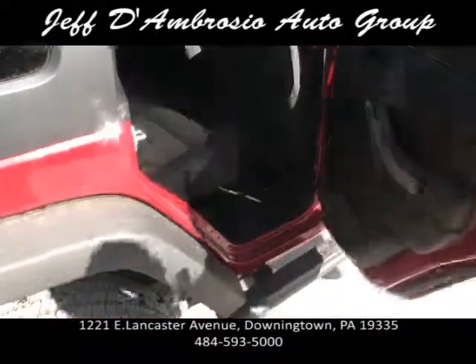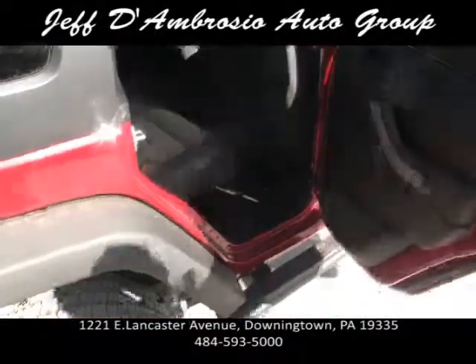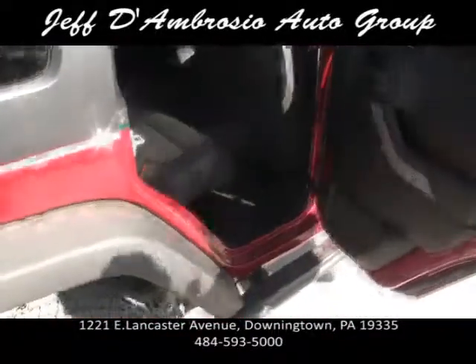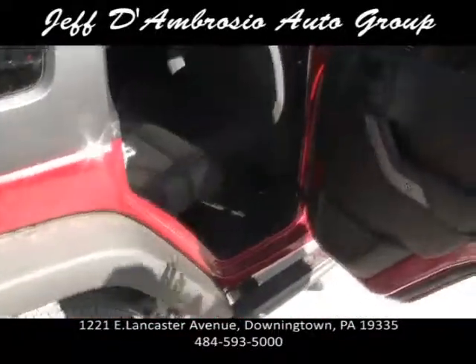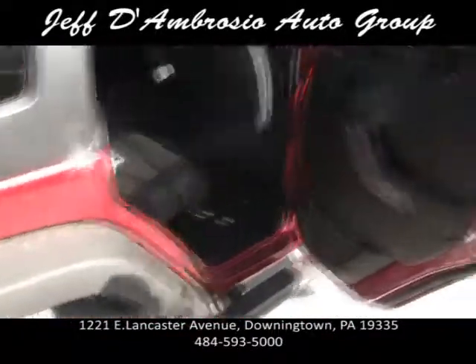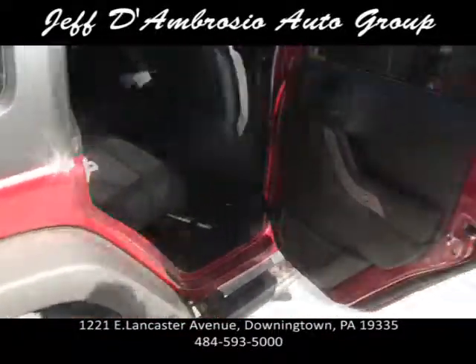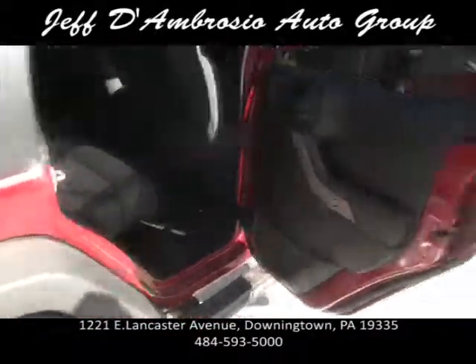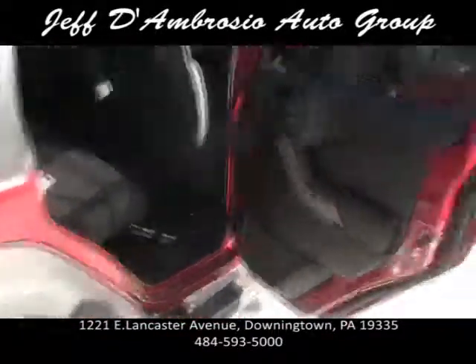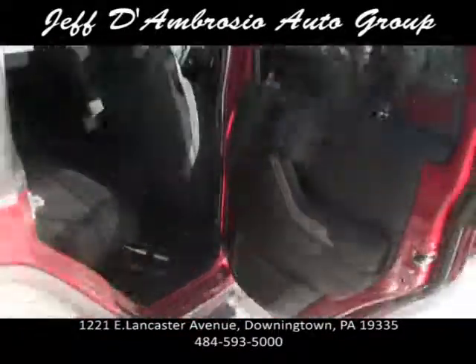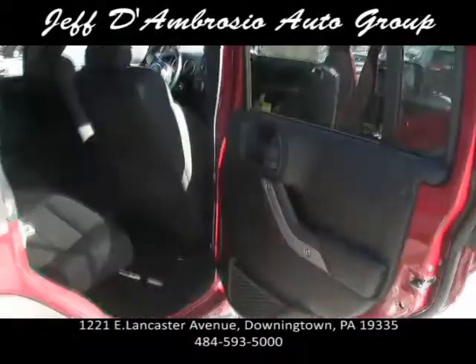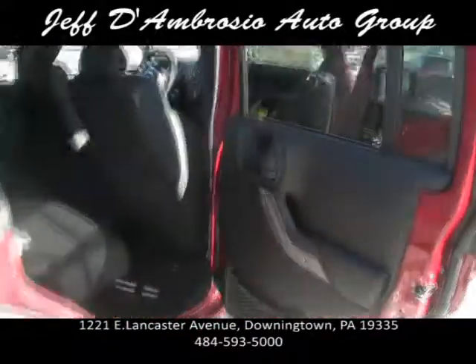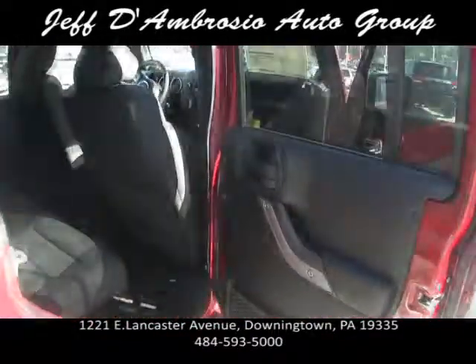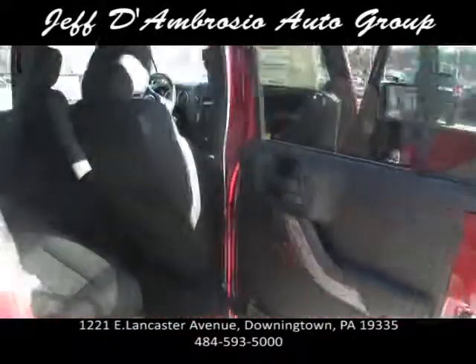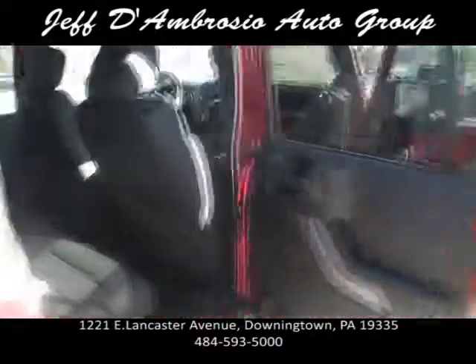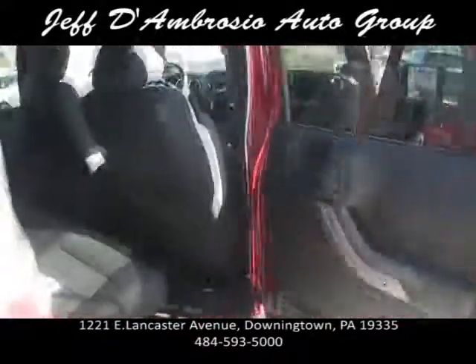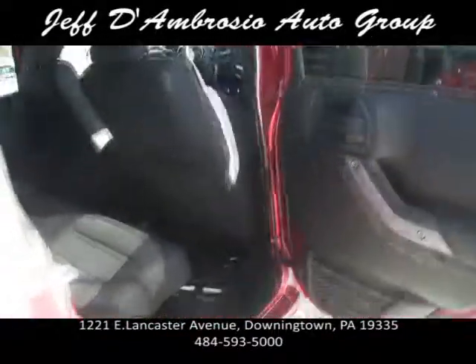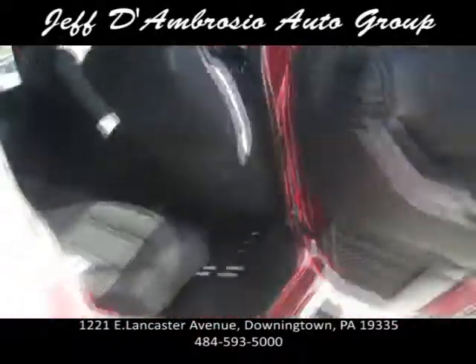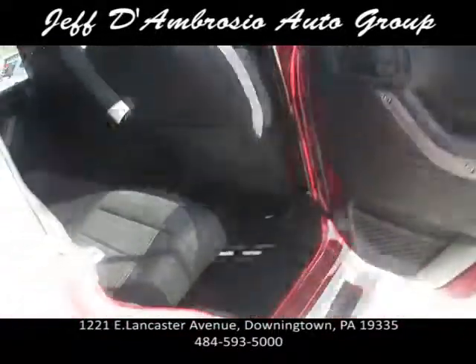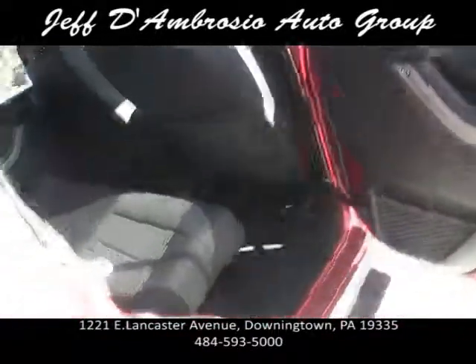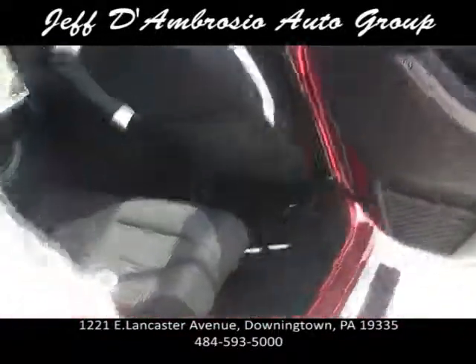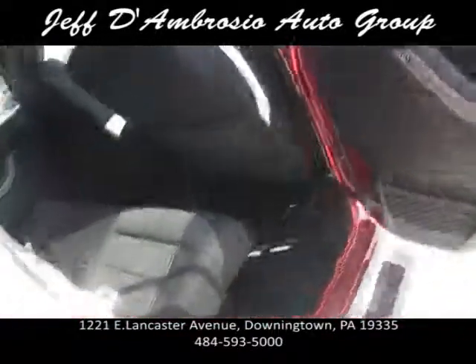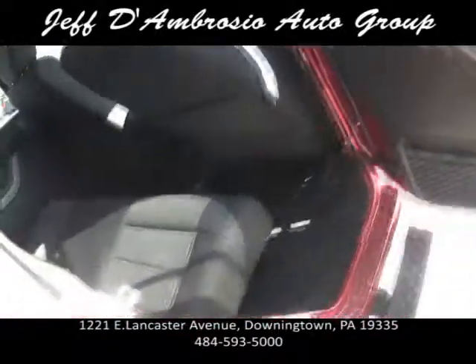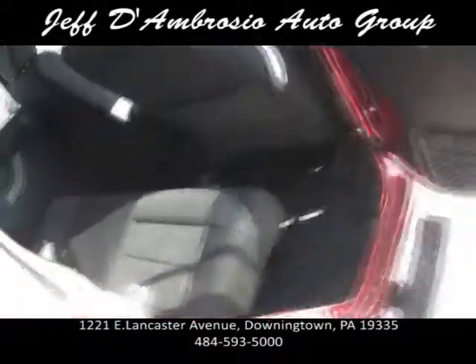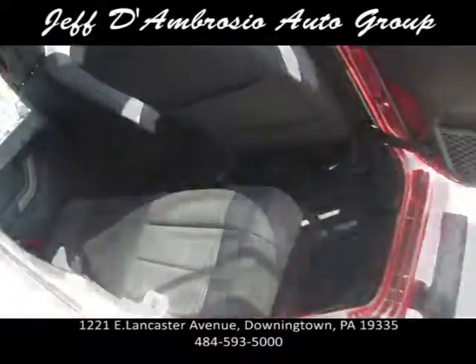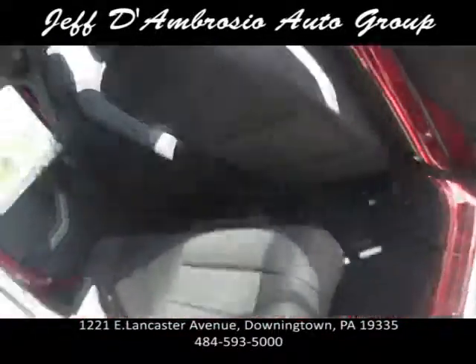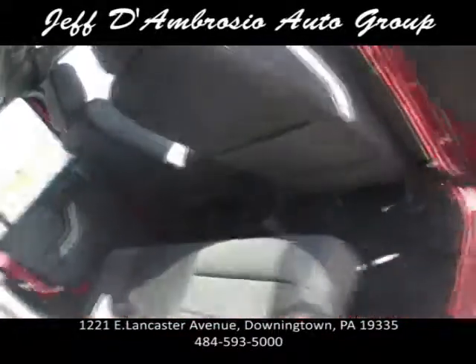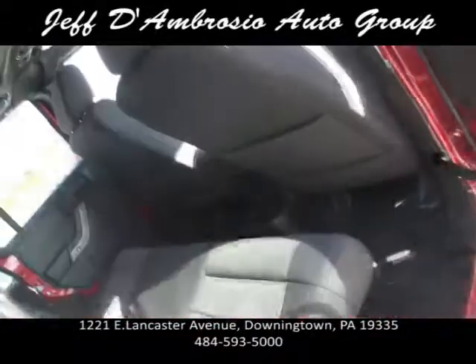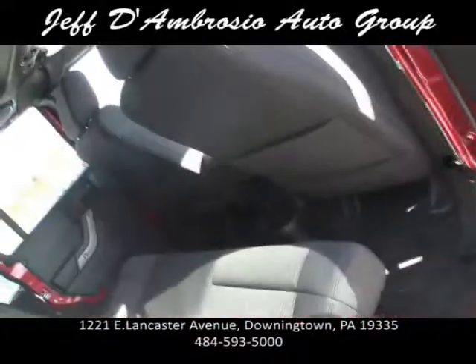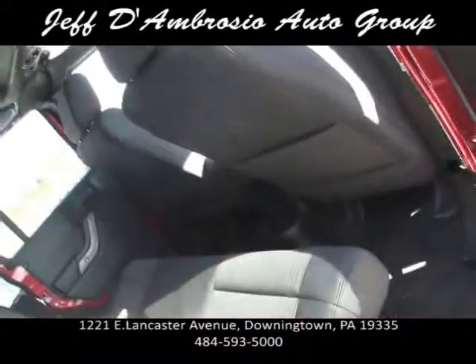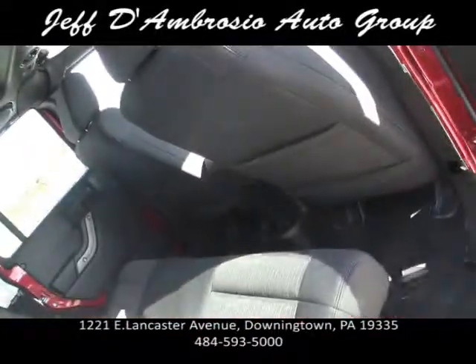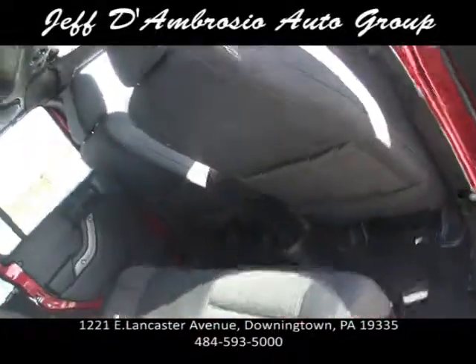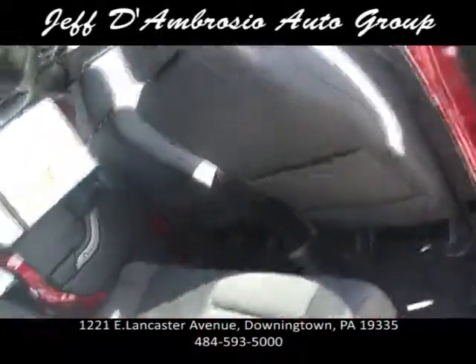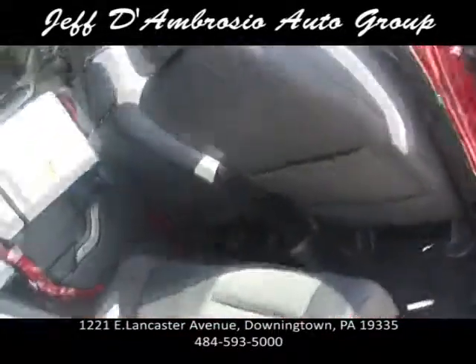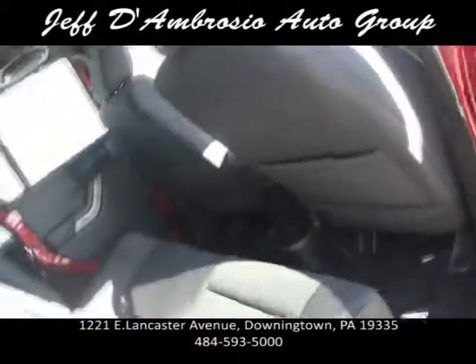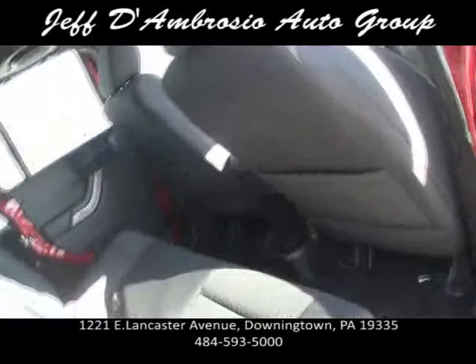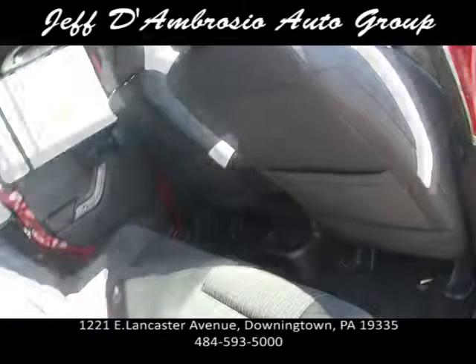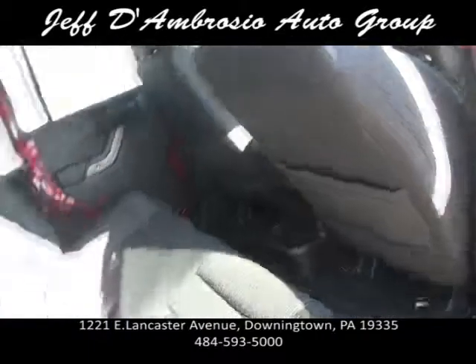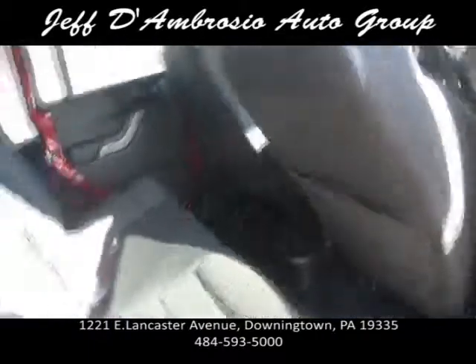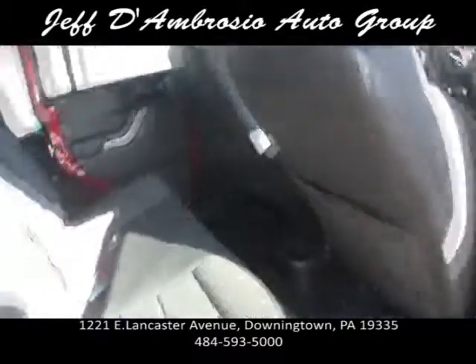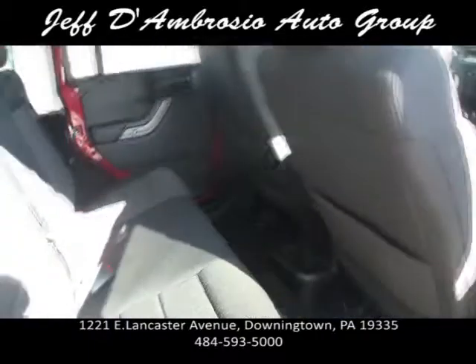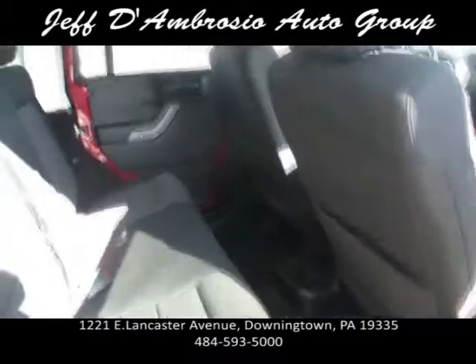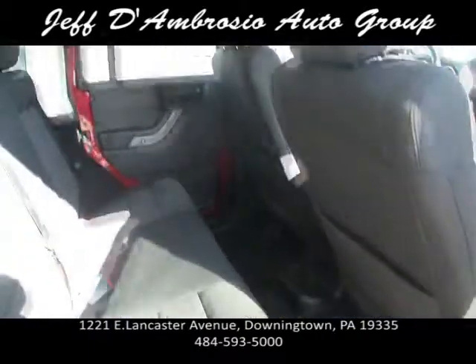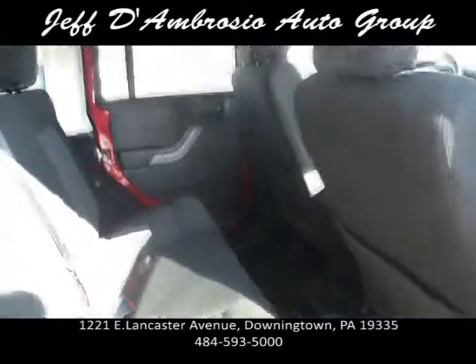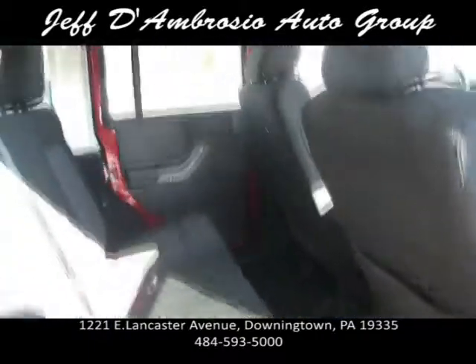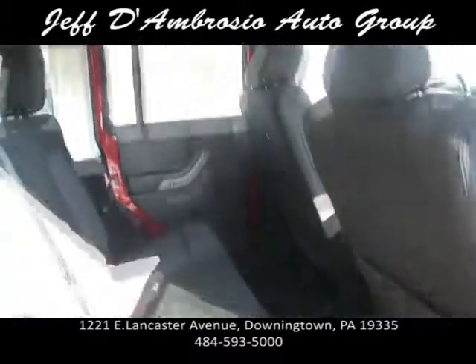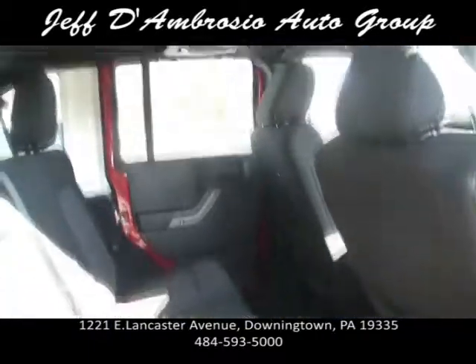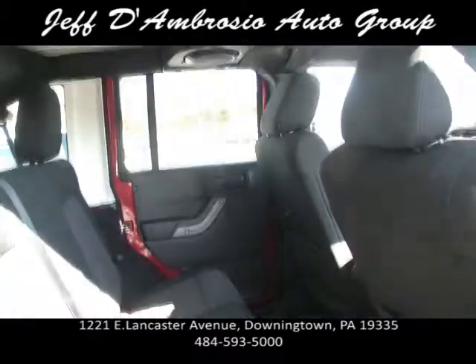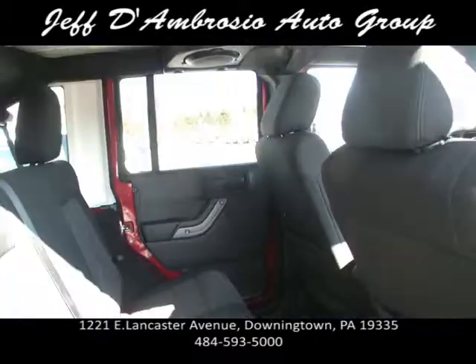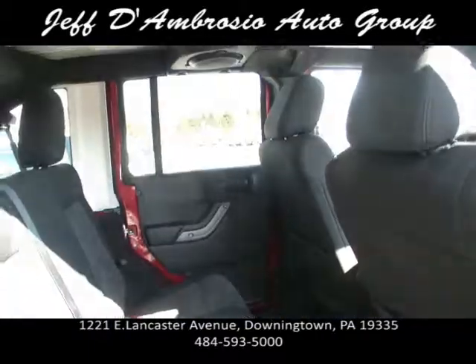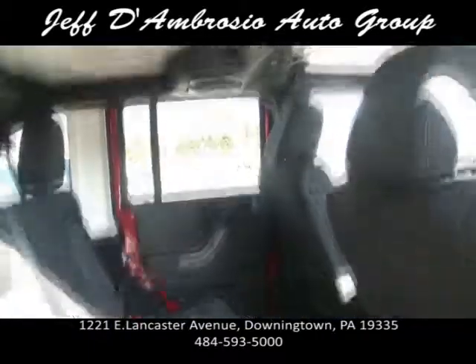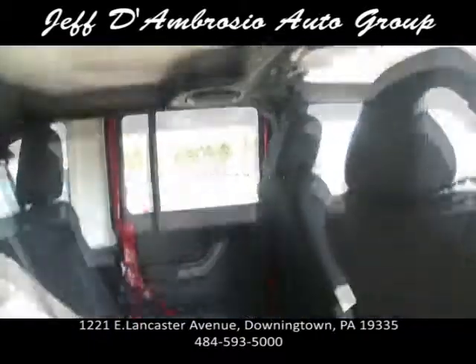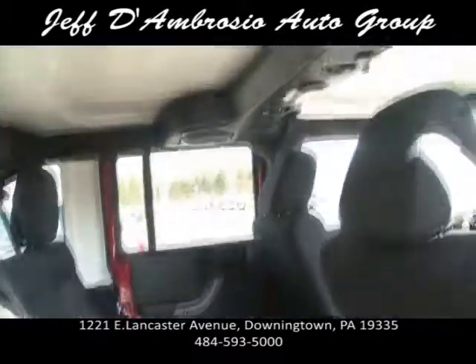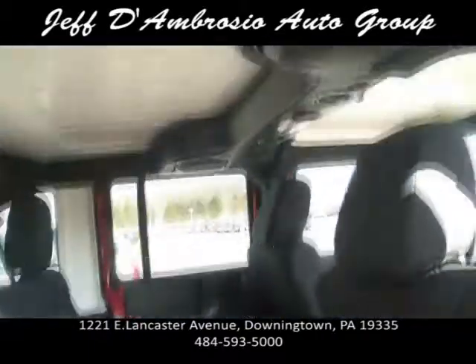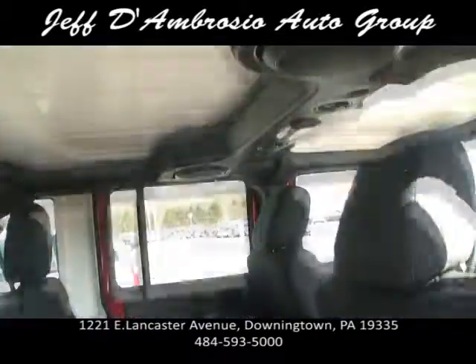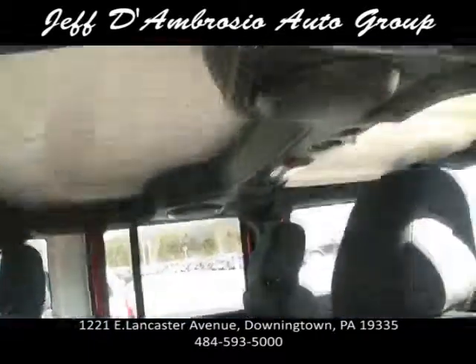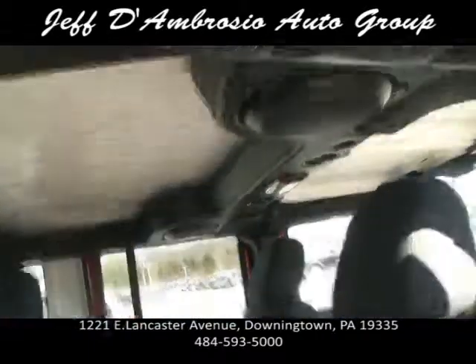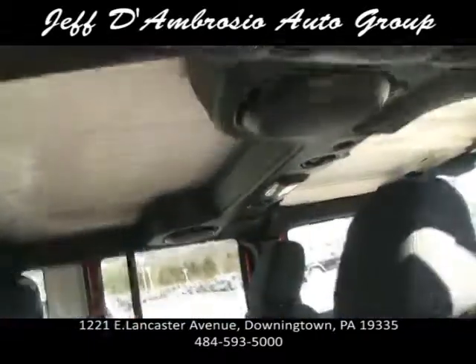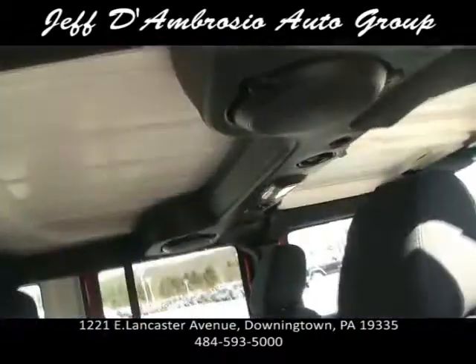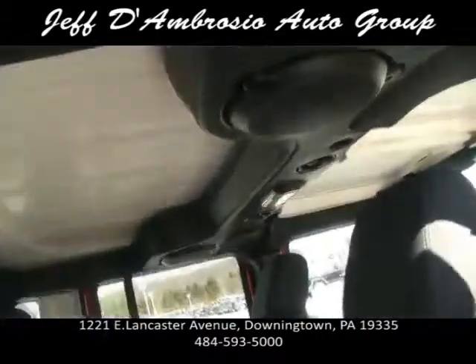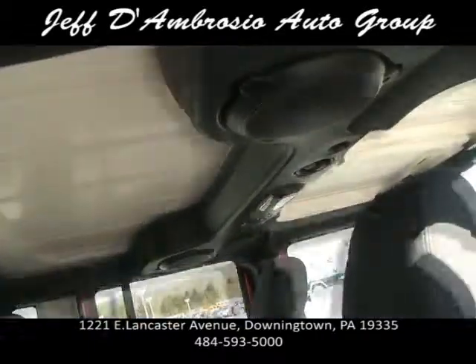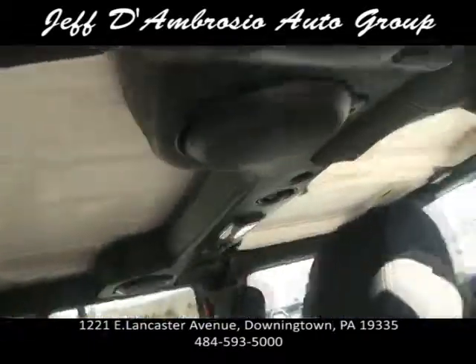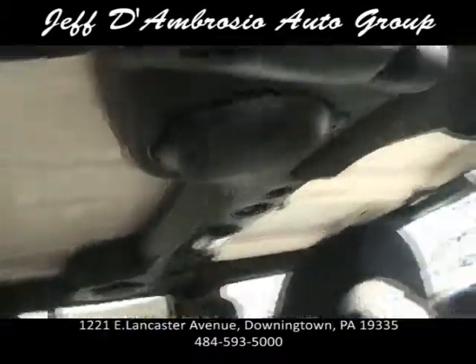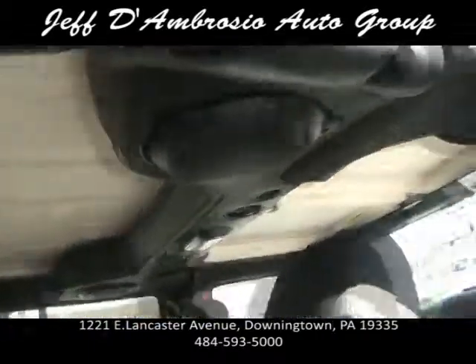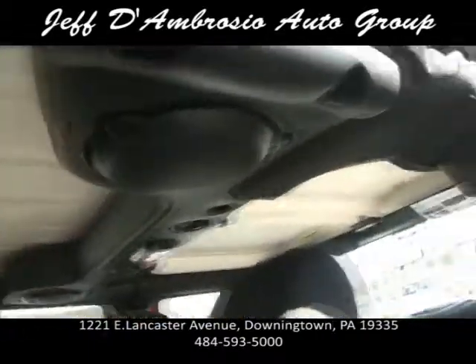A lot of leg room in the back. If you're a previous owner, you can remember the Jeeps a couple years ago — they were tiny.